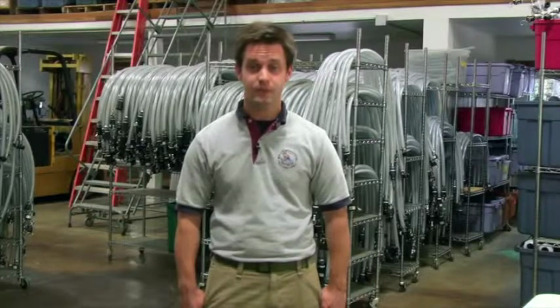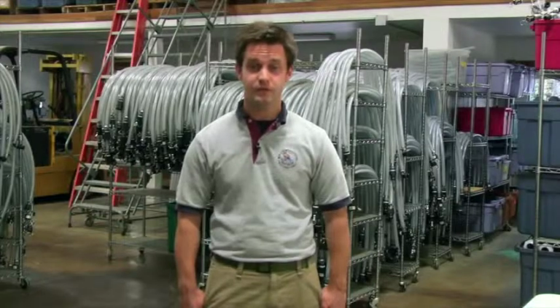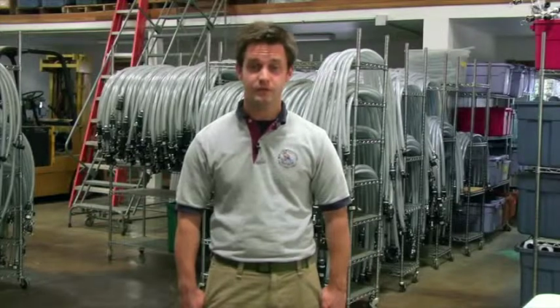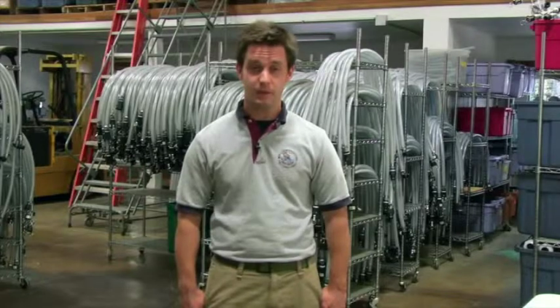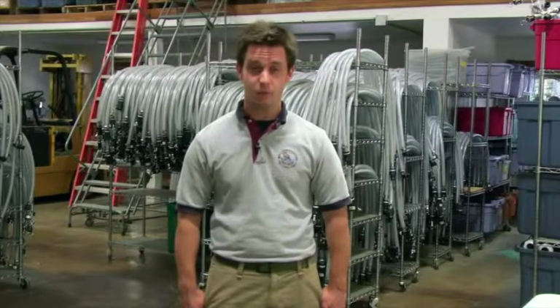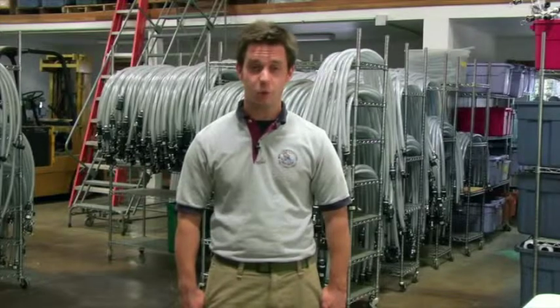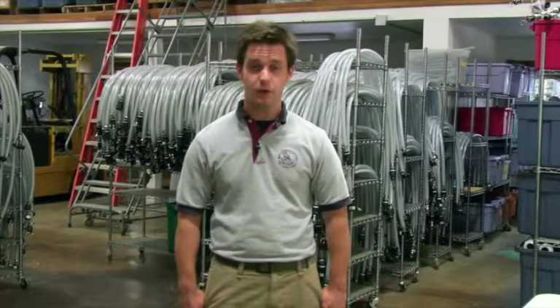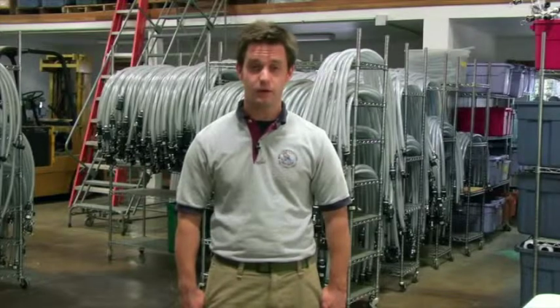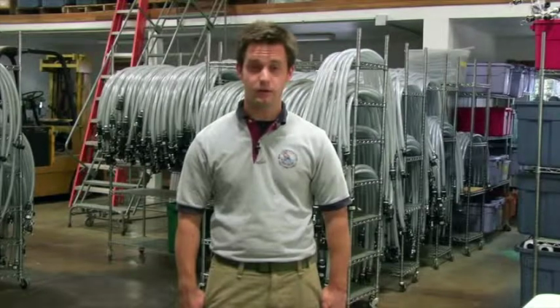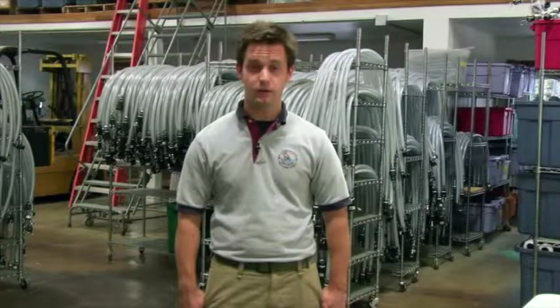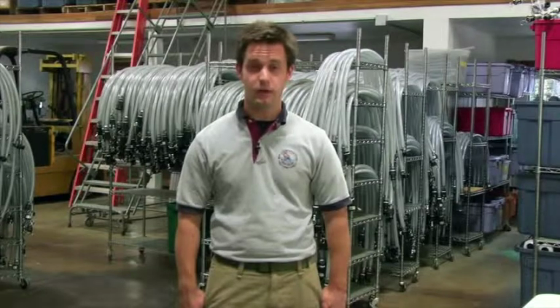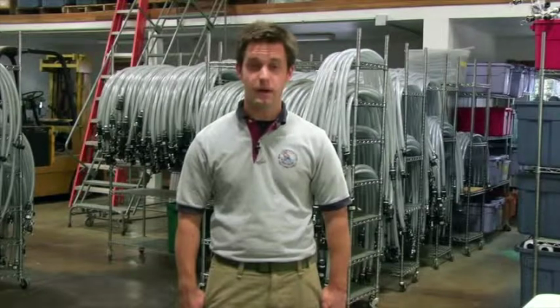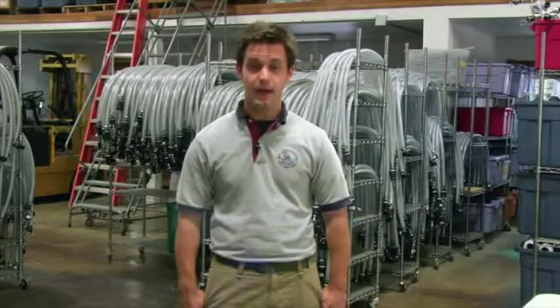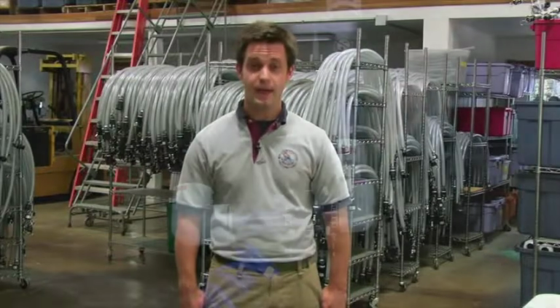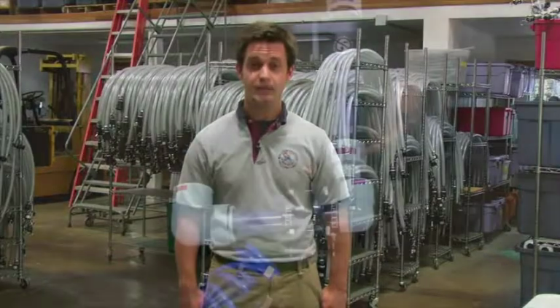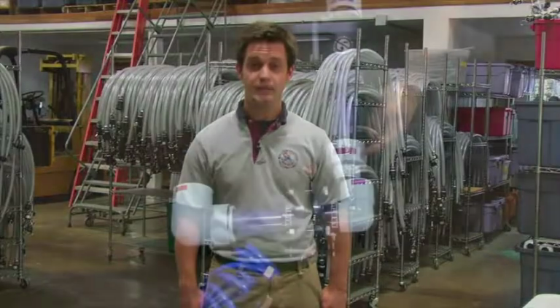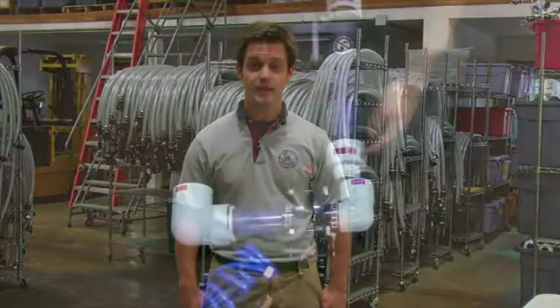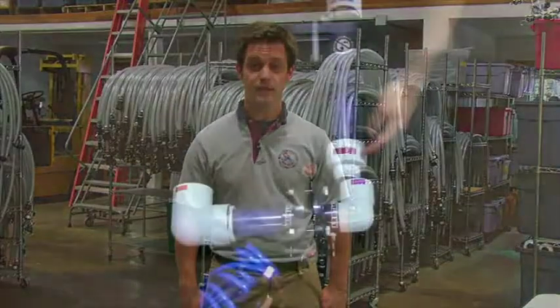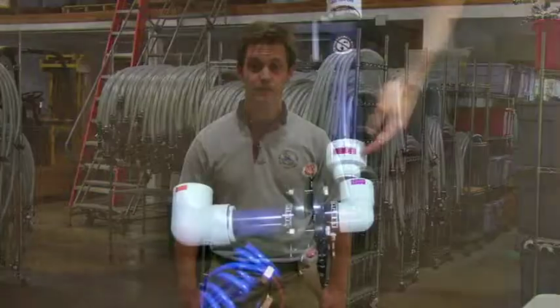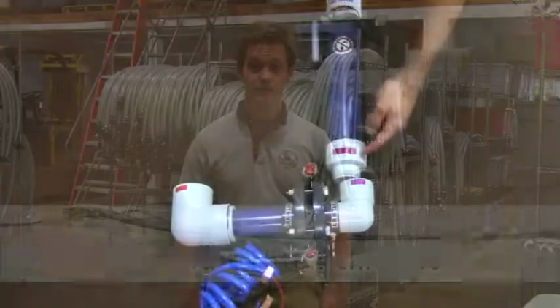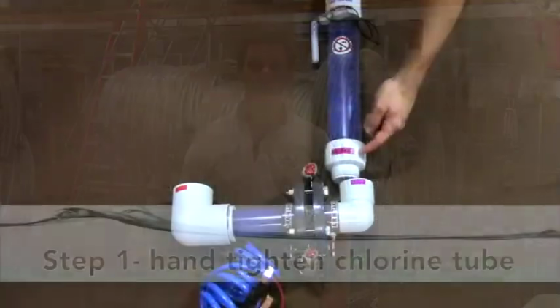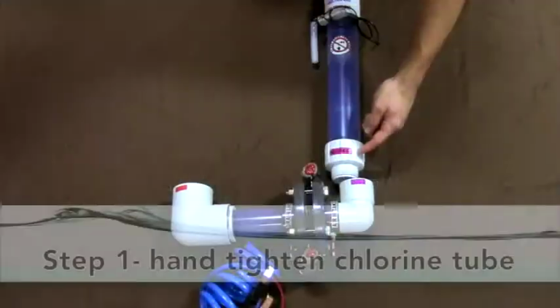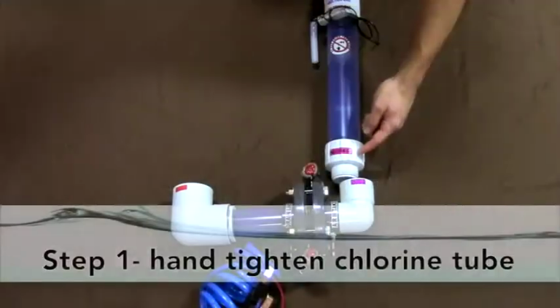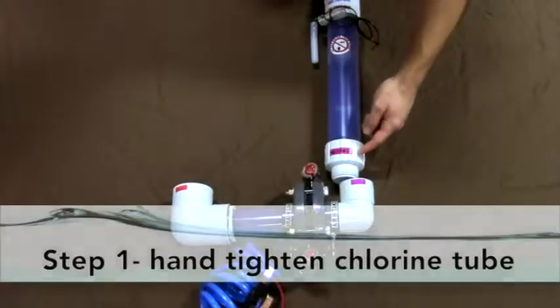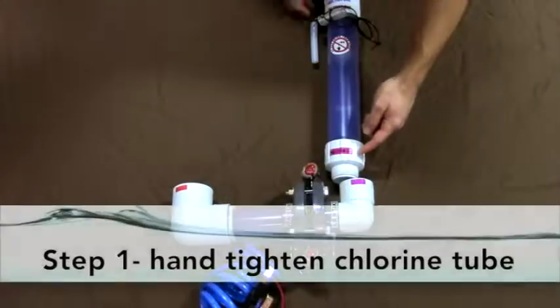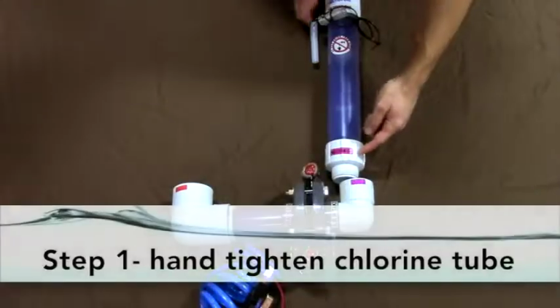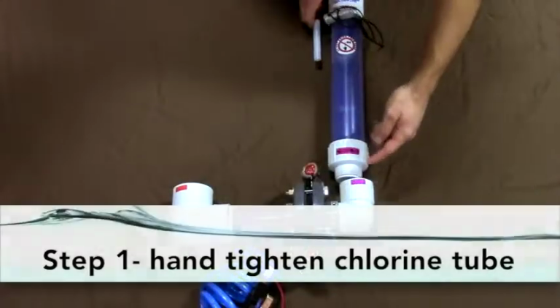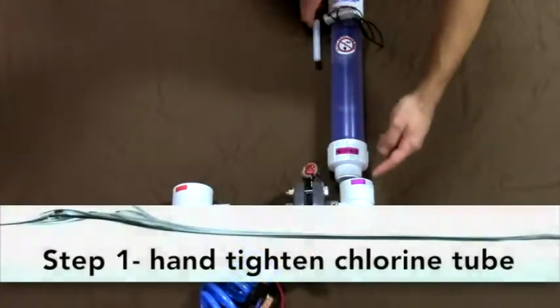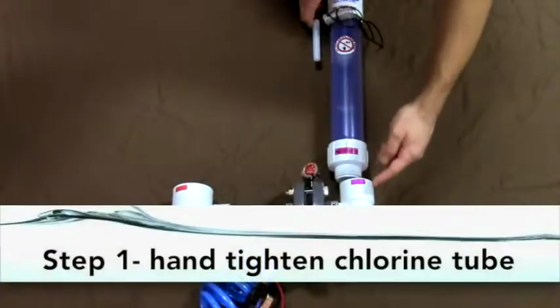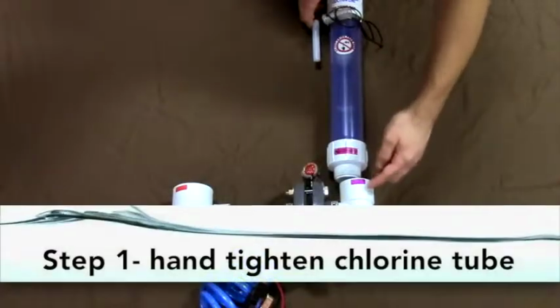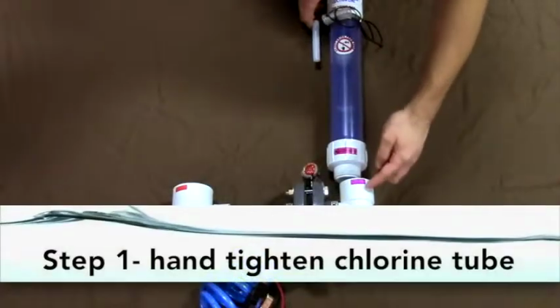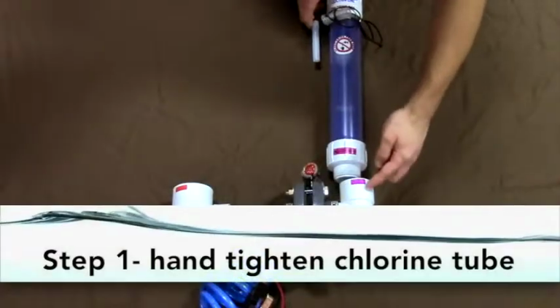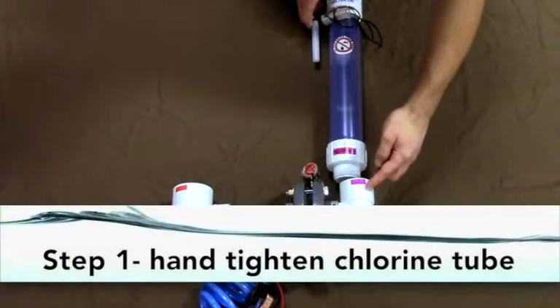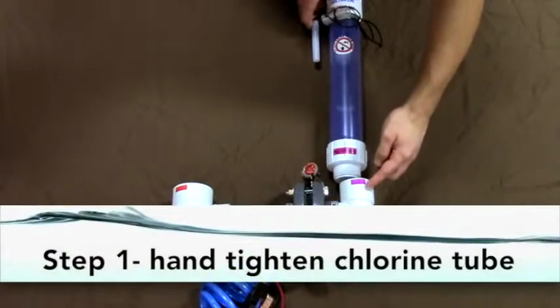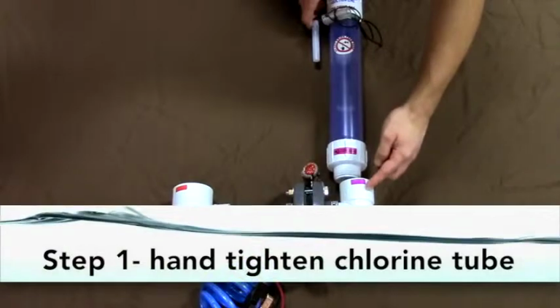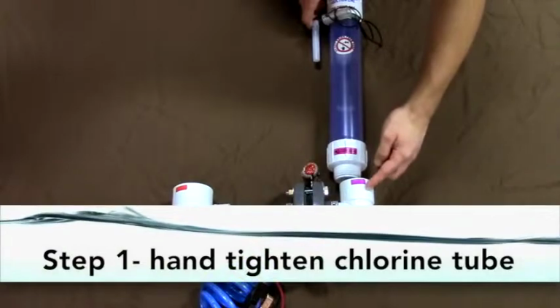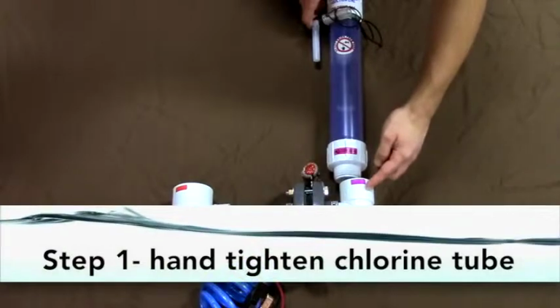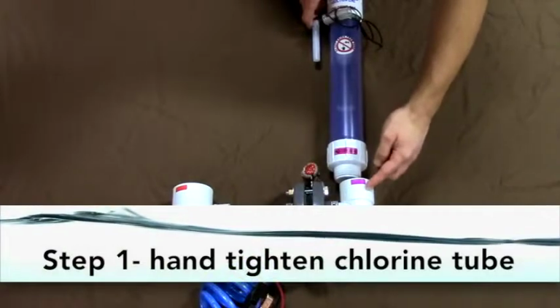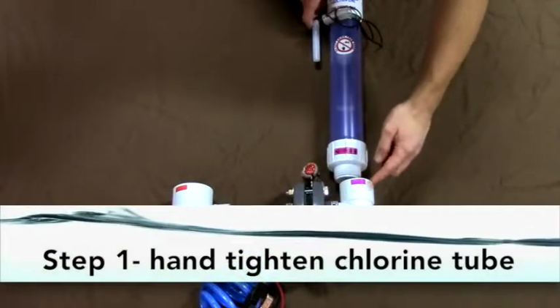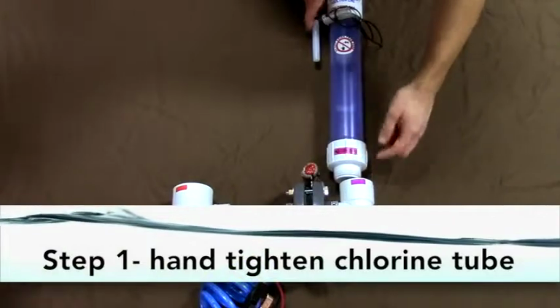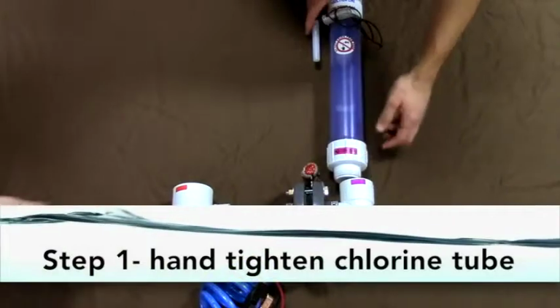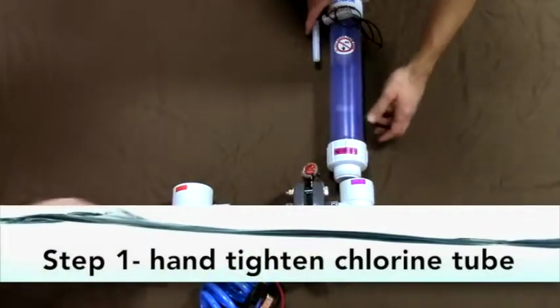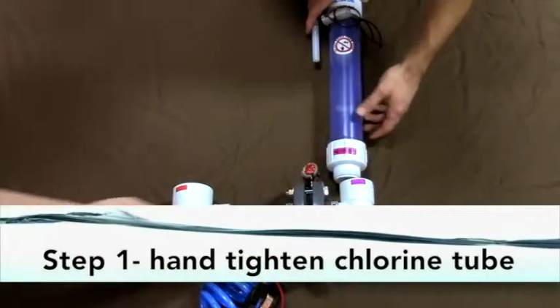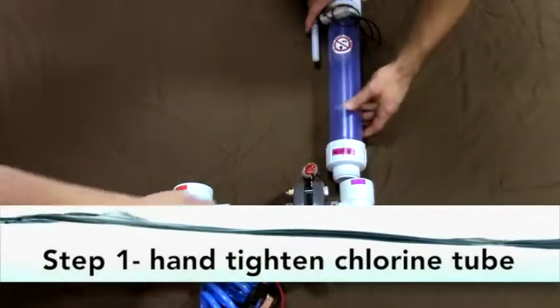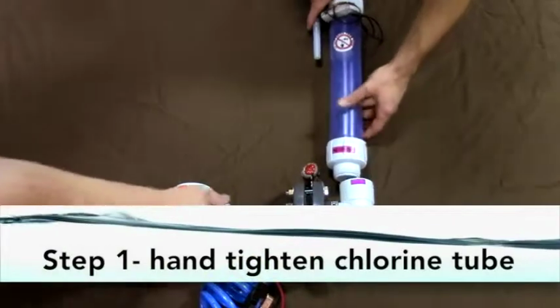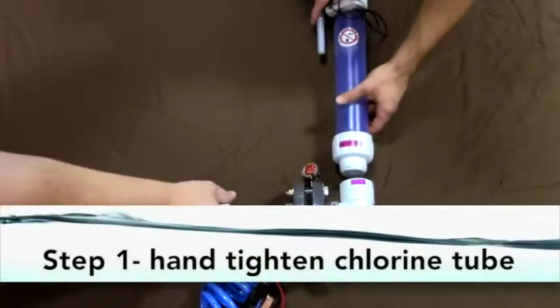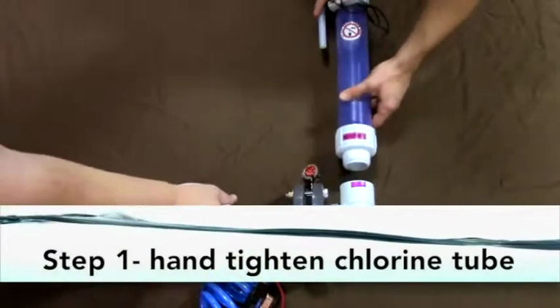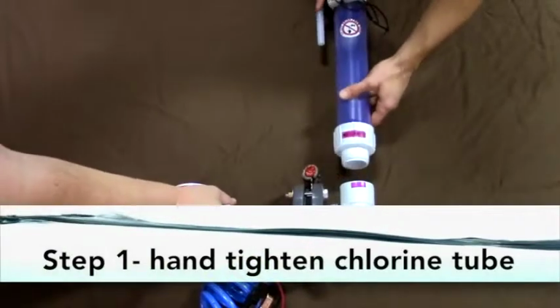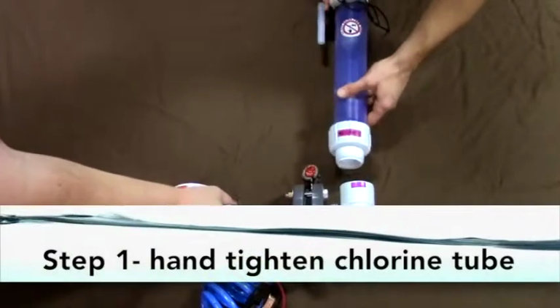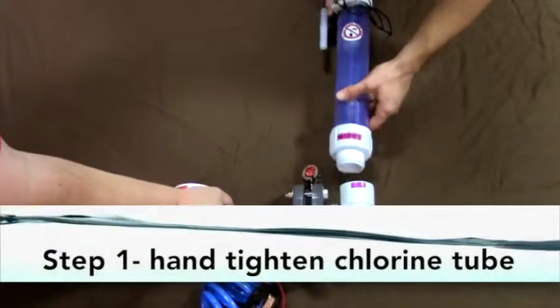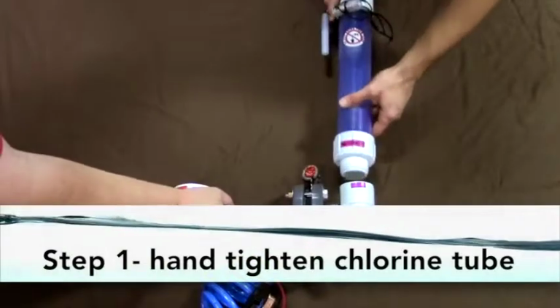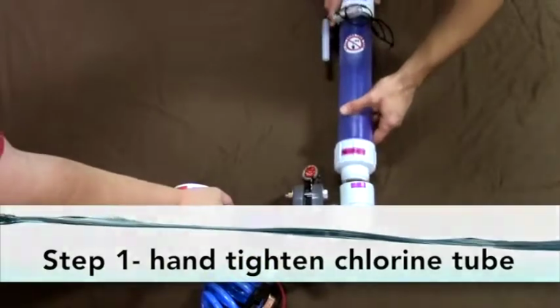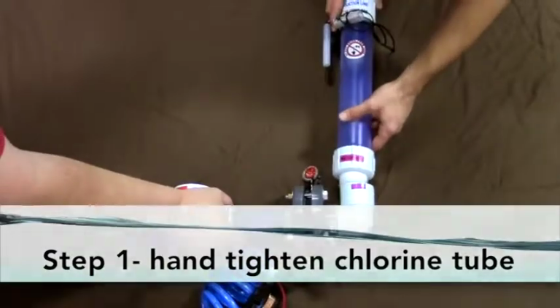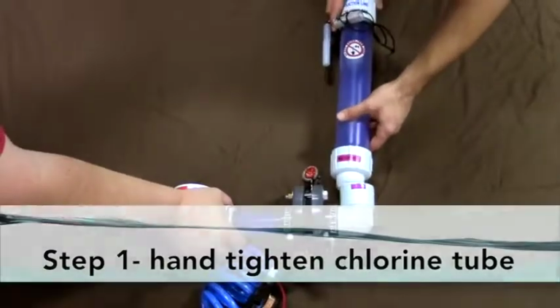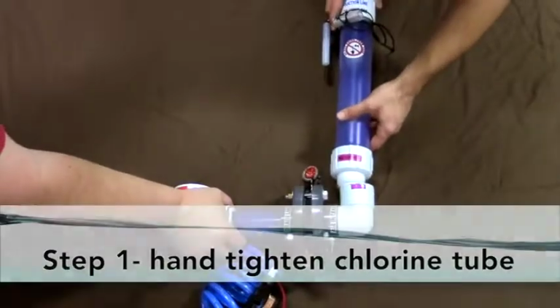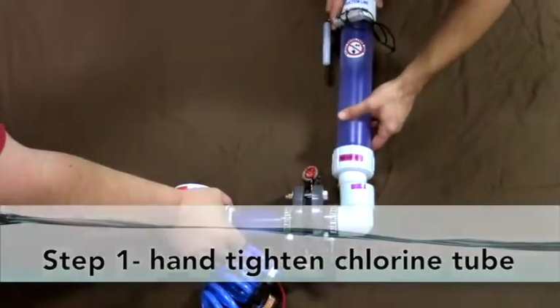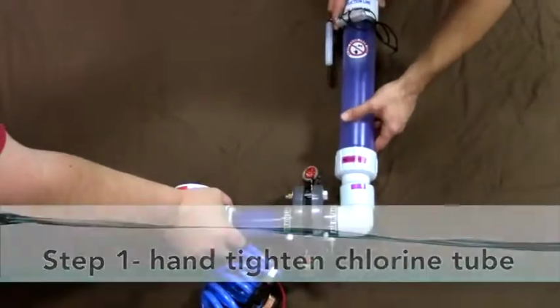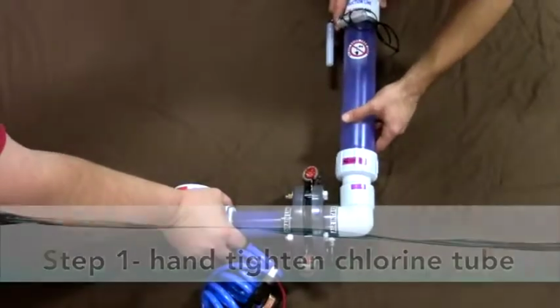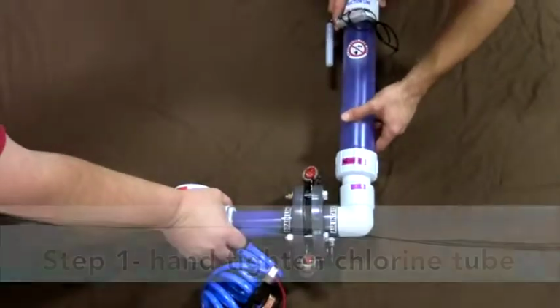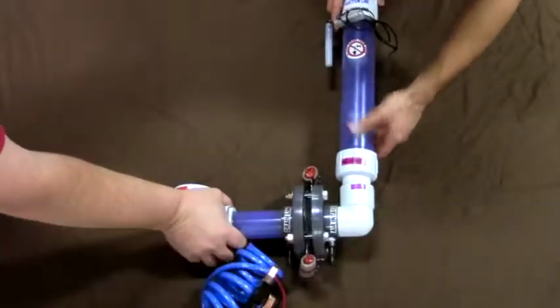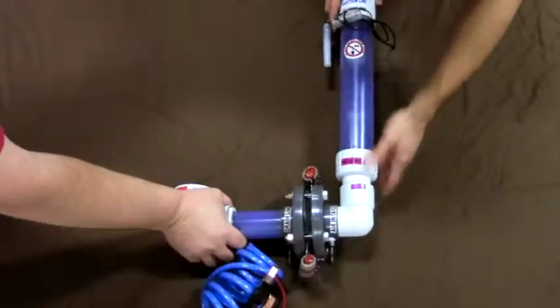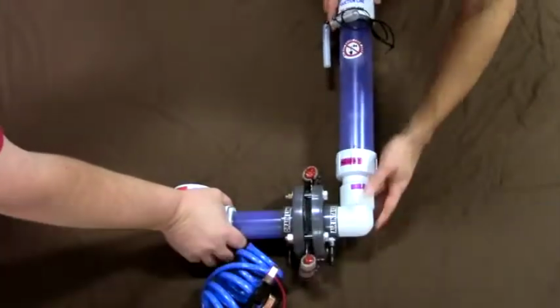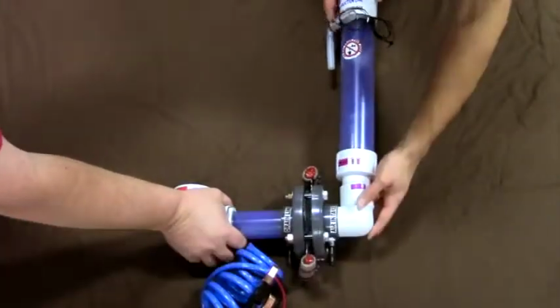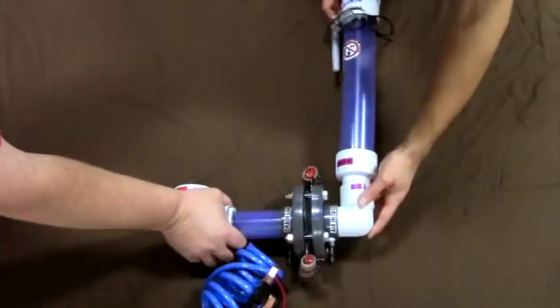Step one: hand tighten the chlorine tube. The tube with the pink sticker goes on the side of the hub with the pink sticker.